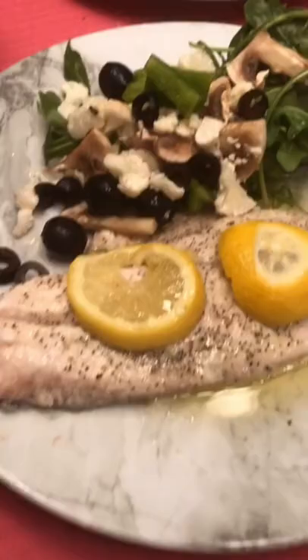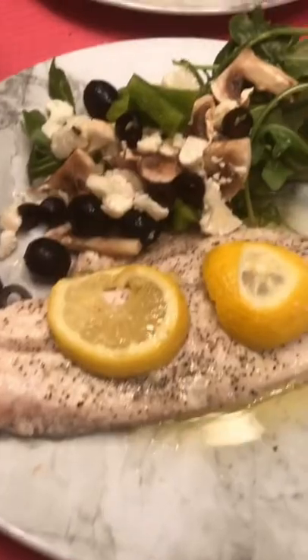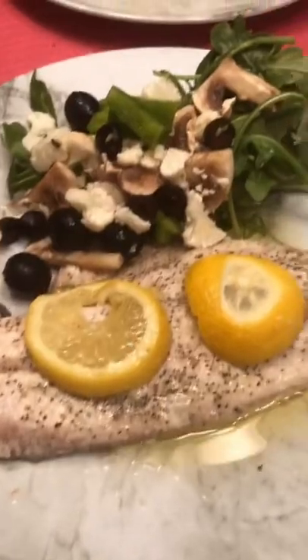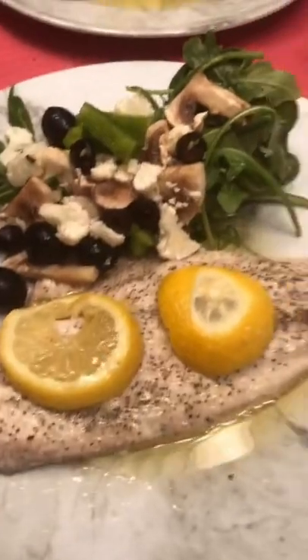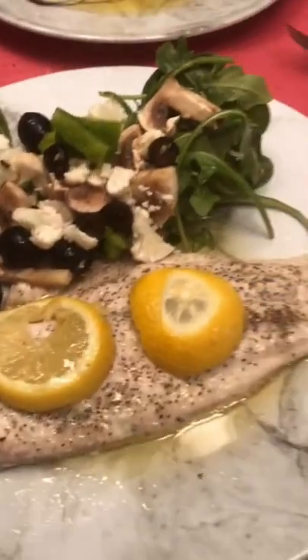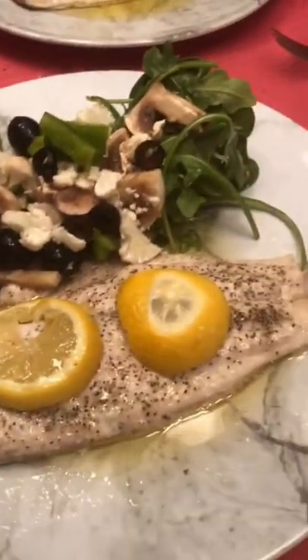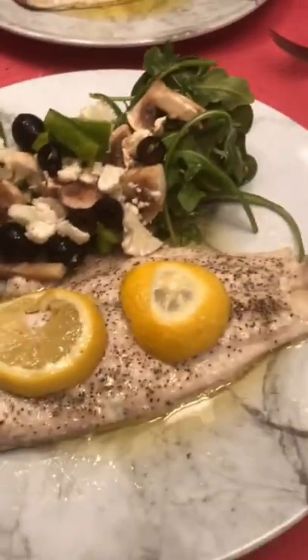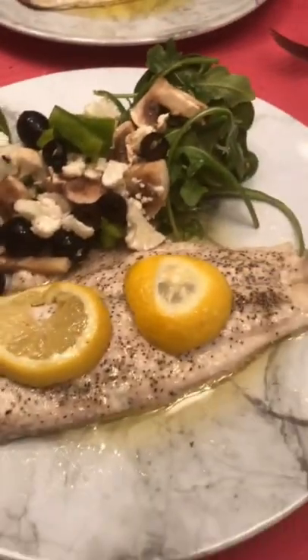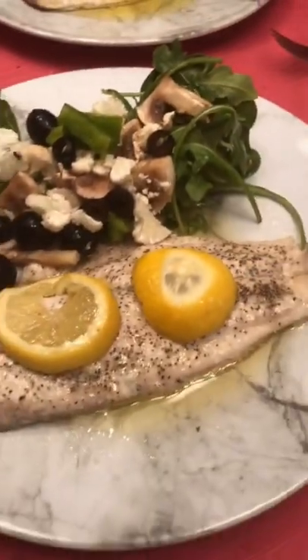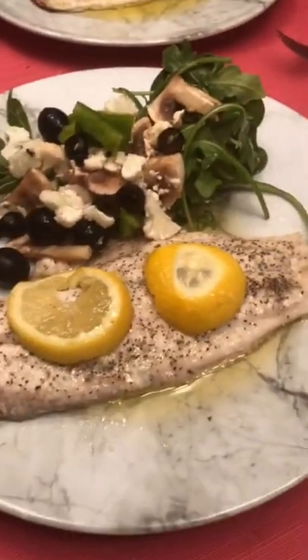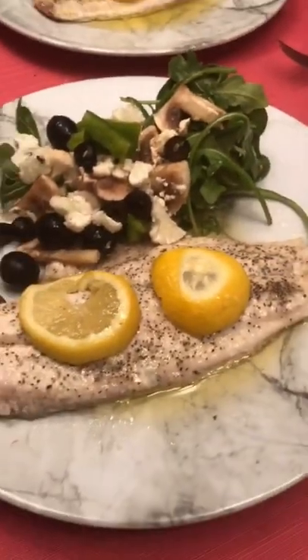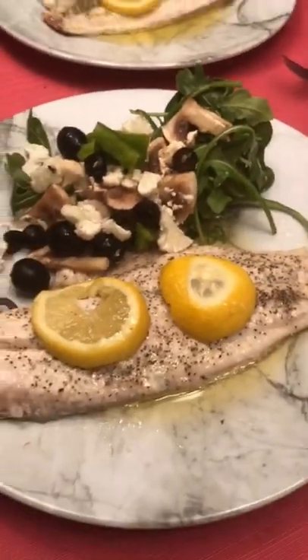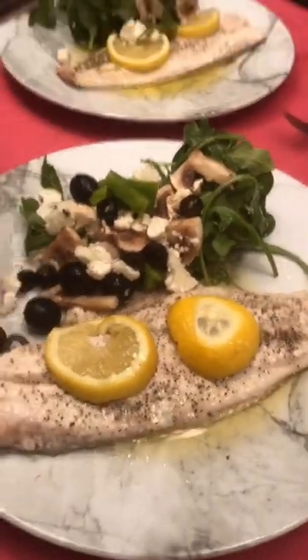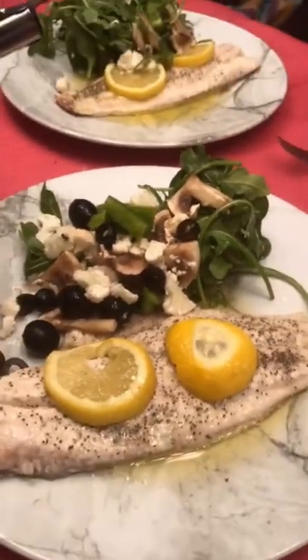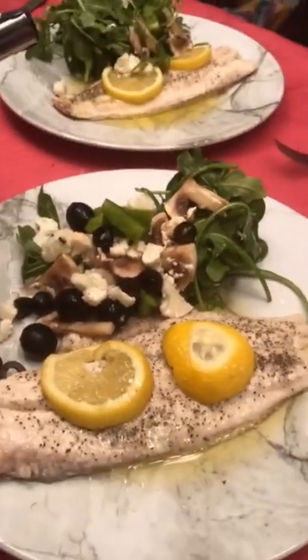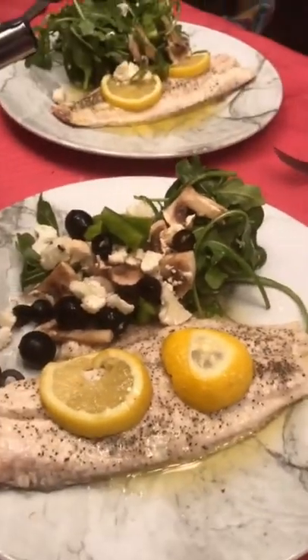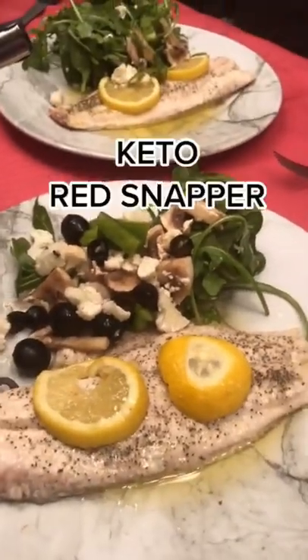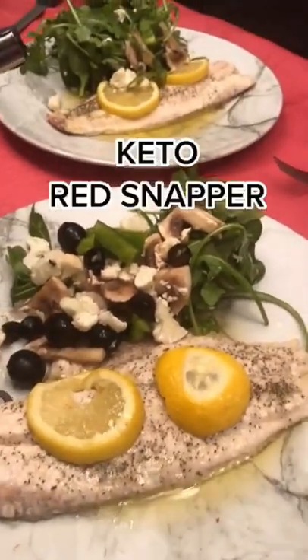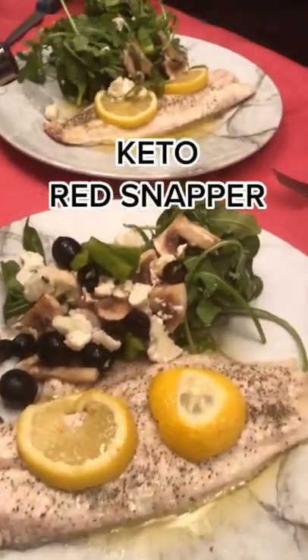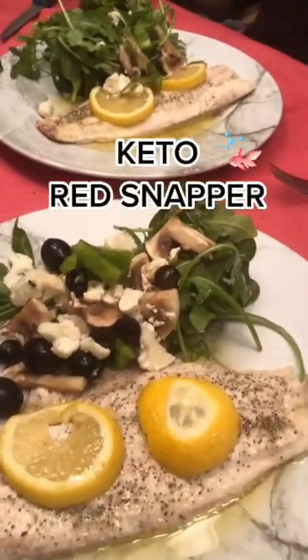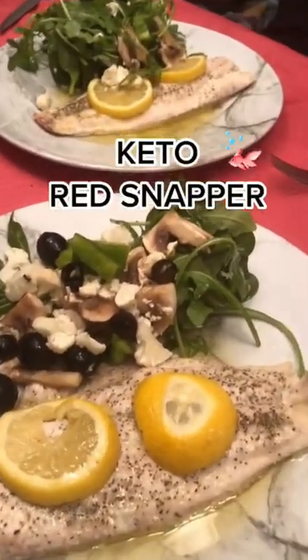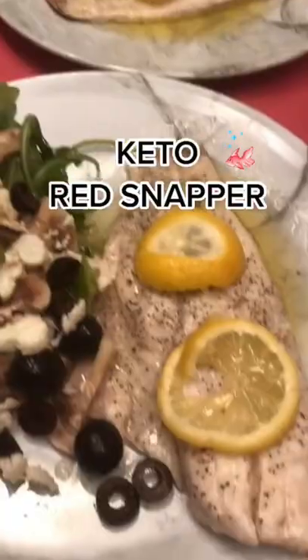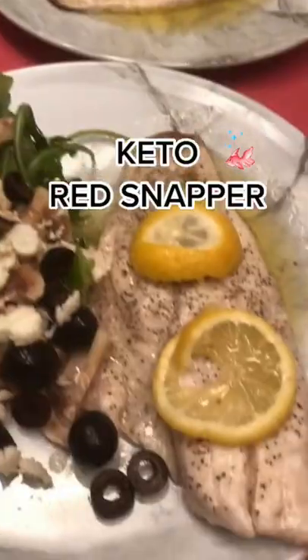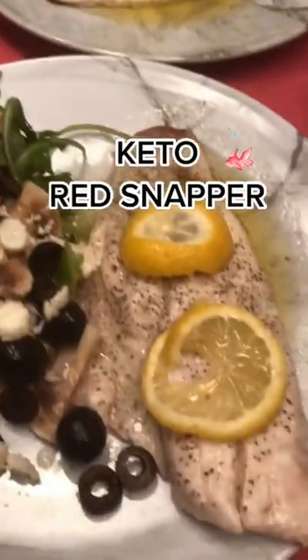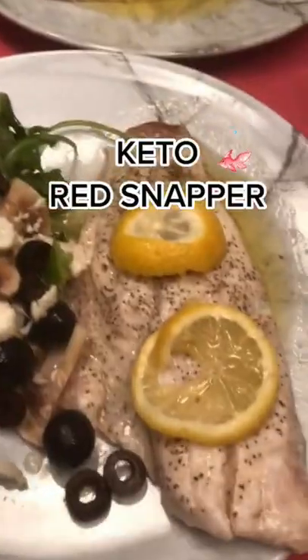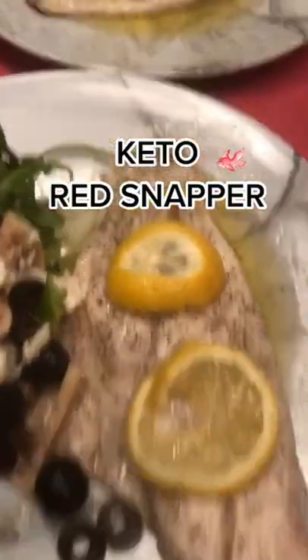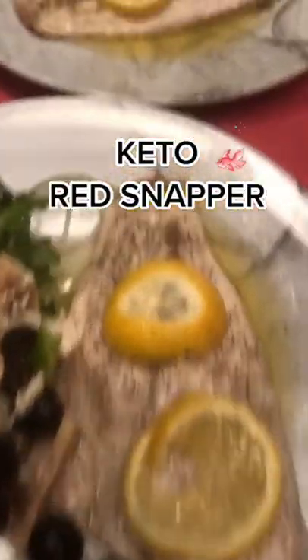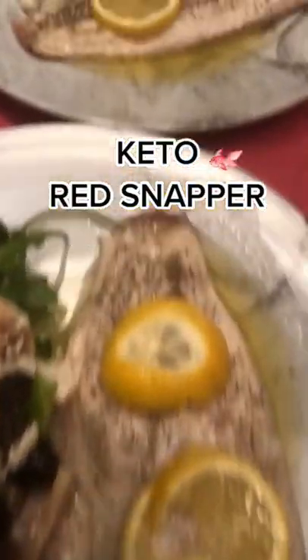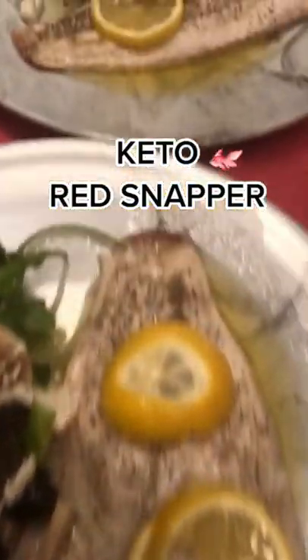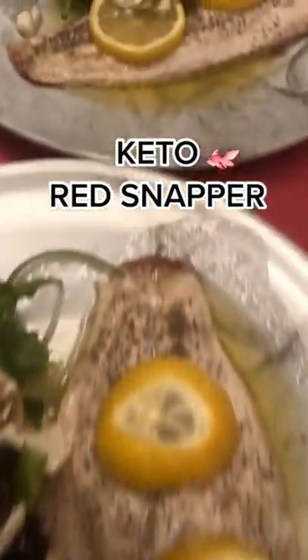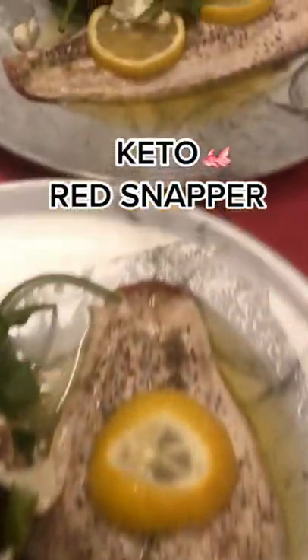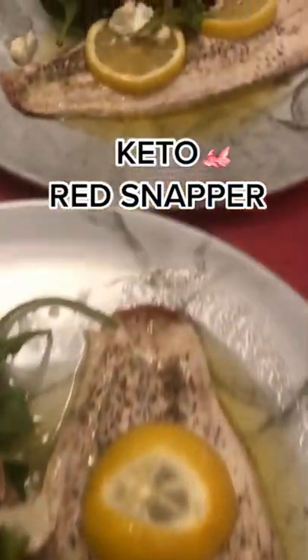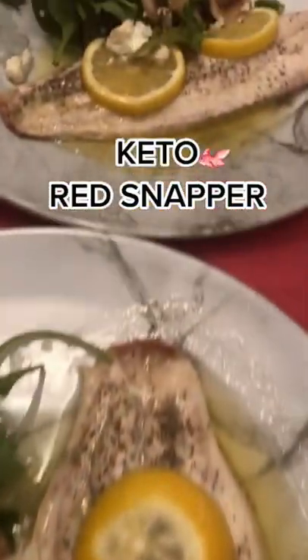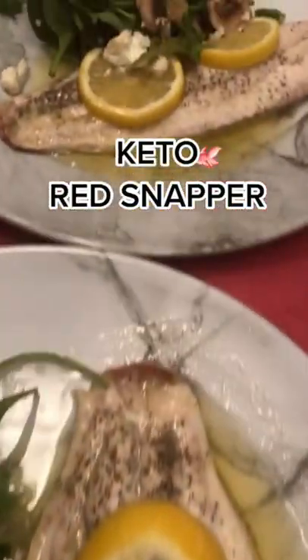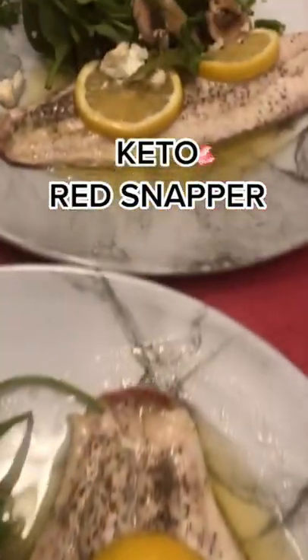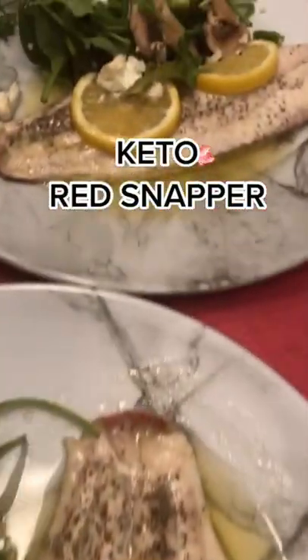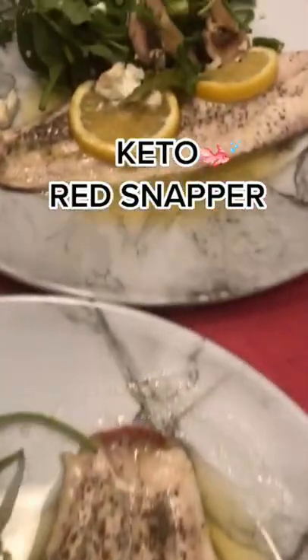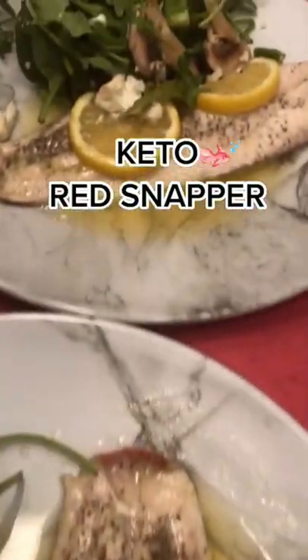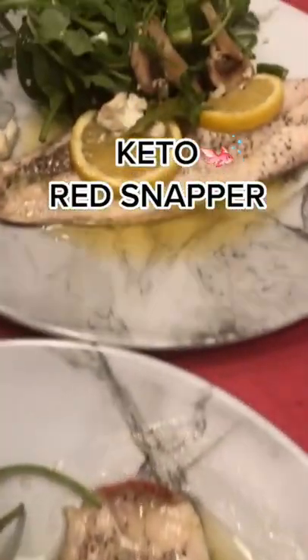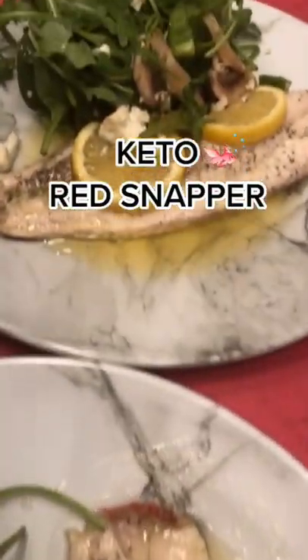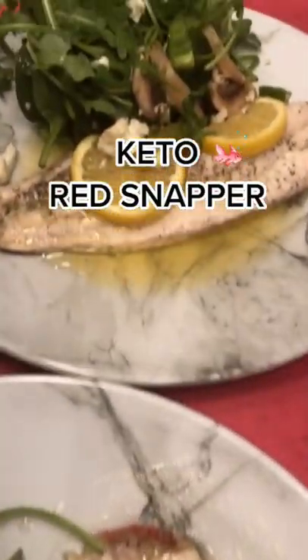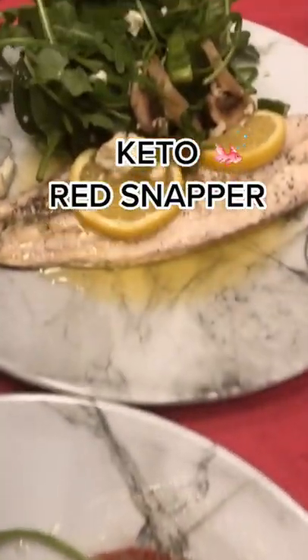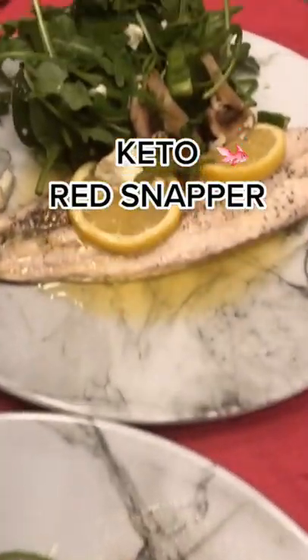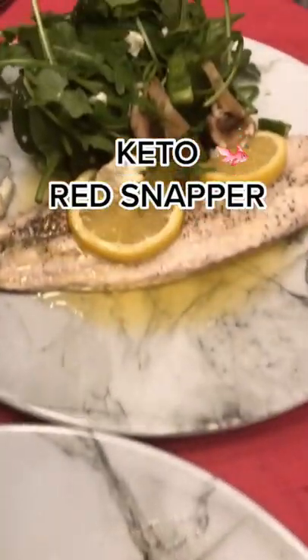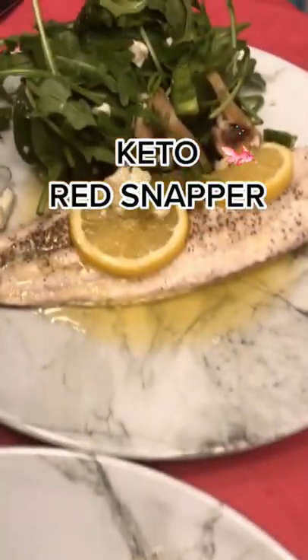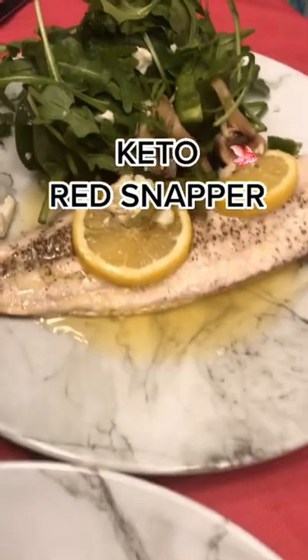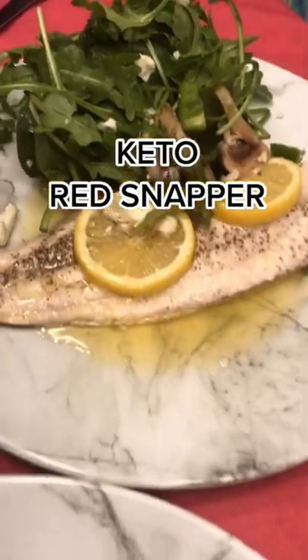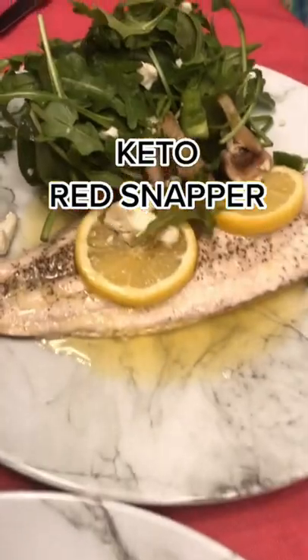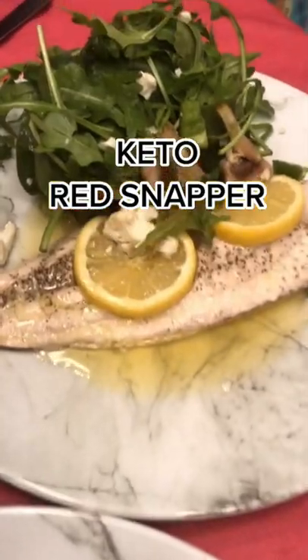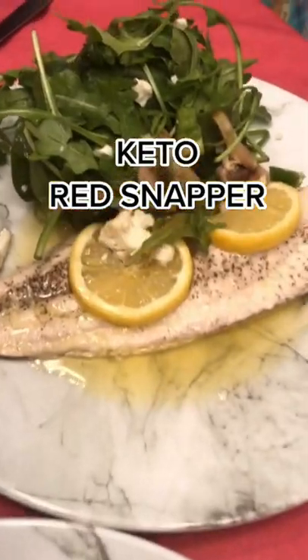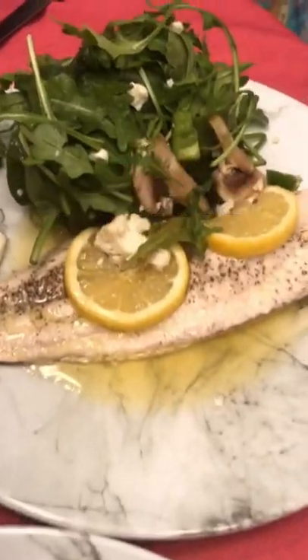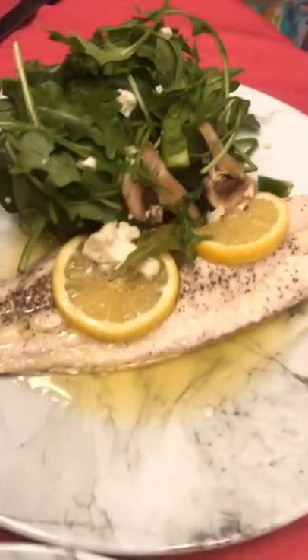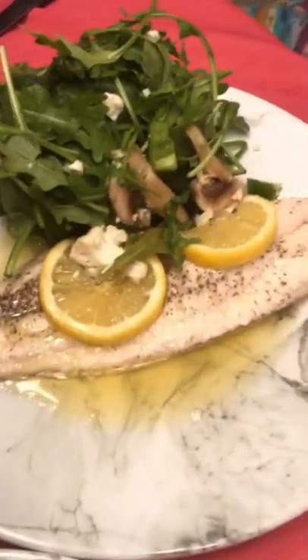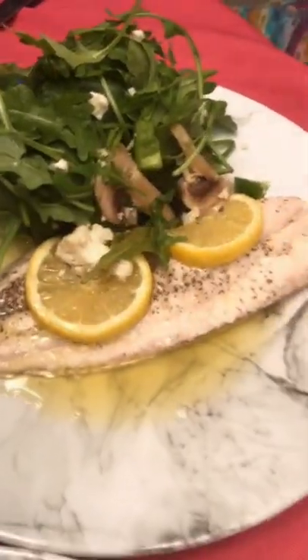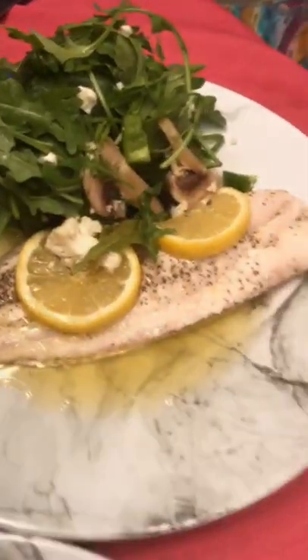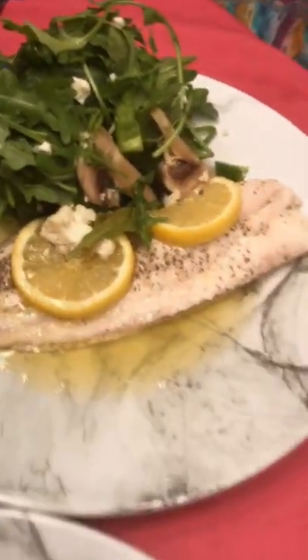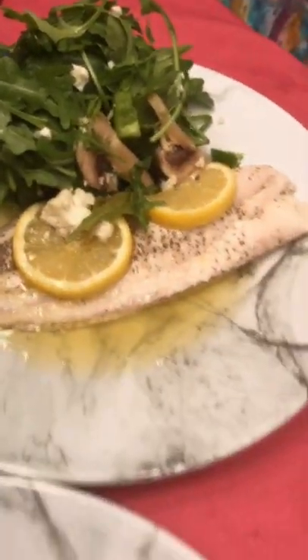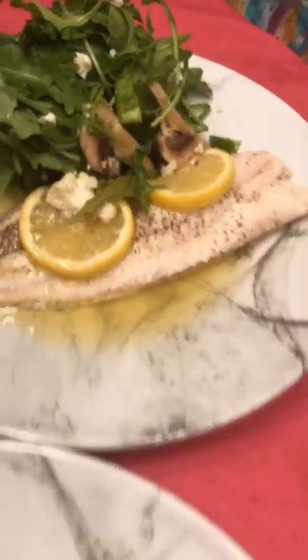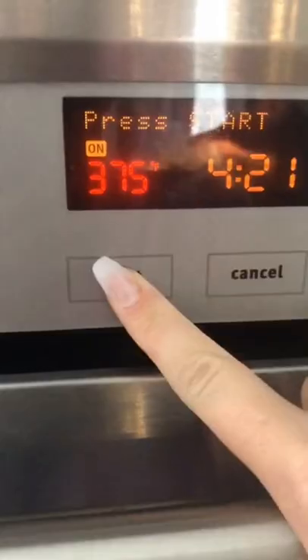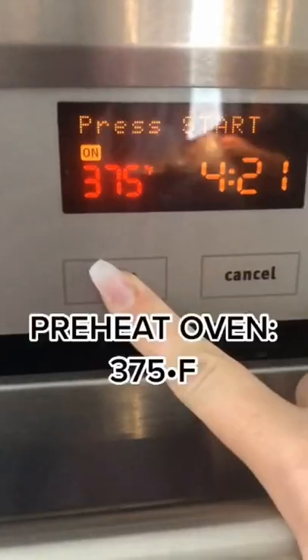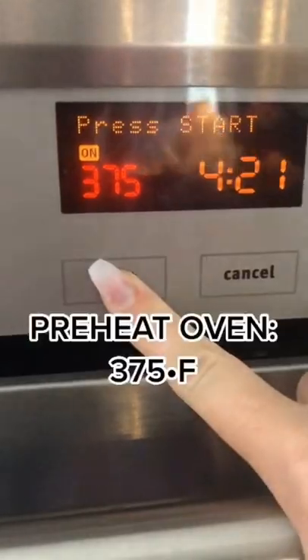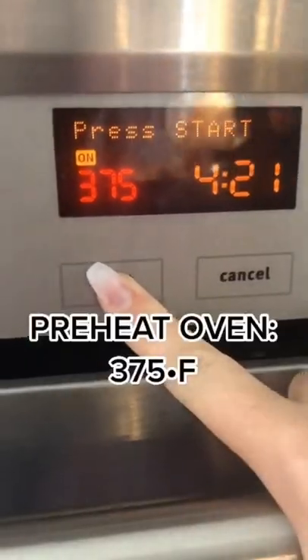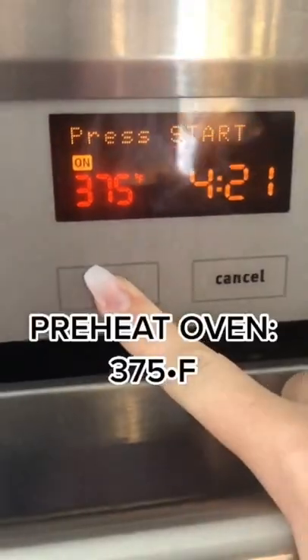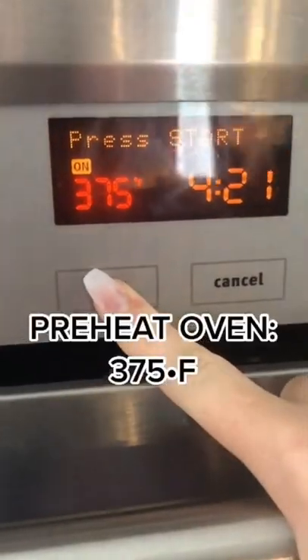It's your keto girl. My husband's amazing — he managed to get us some red snapper. I'll show you how we cooked it.